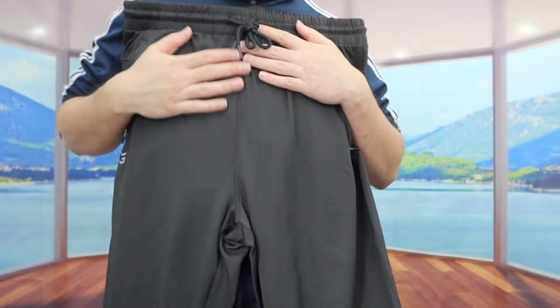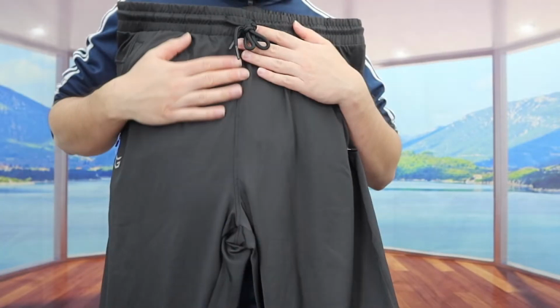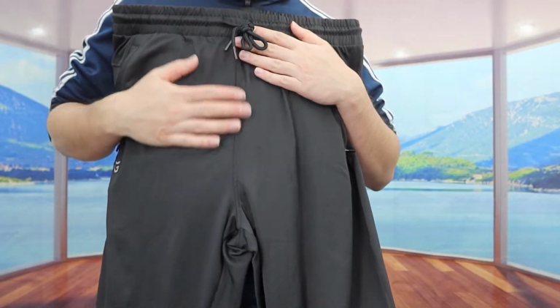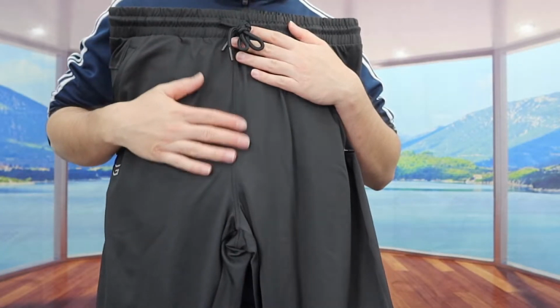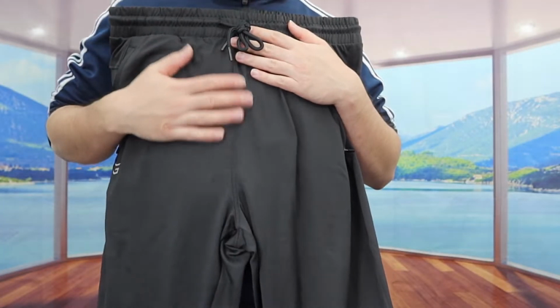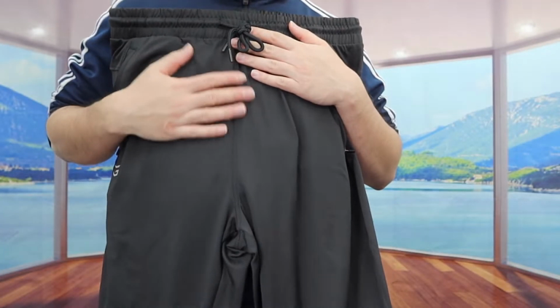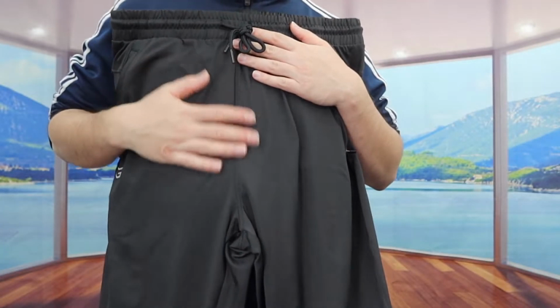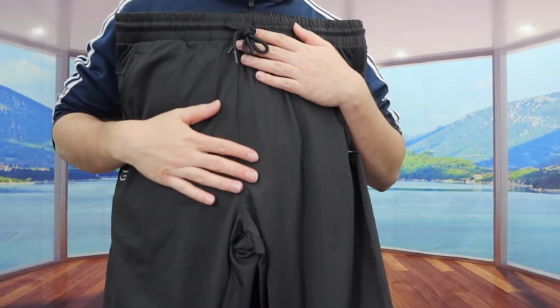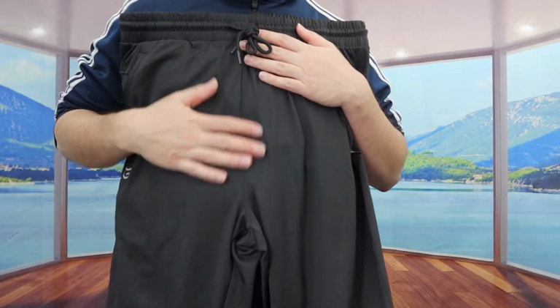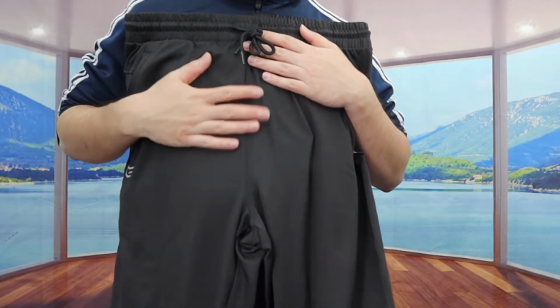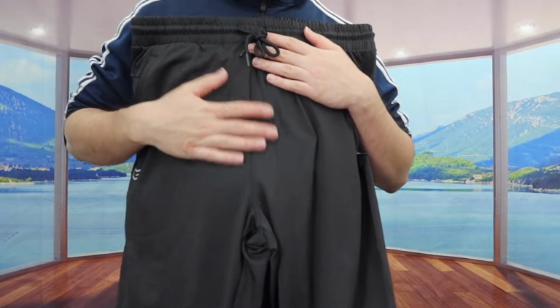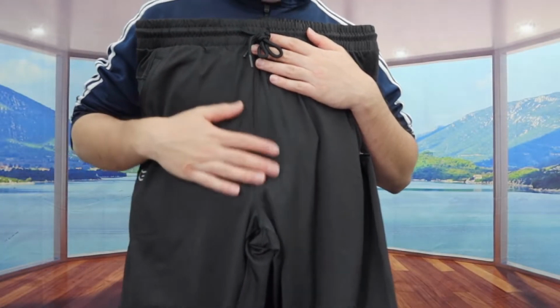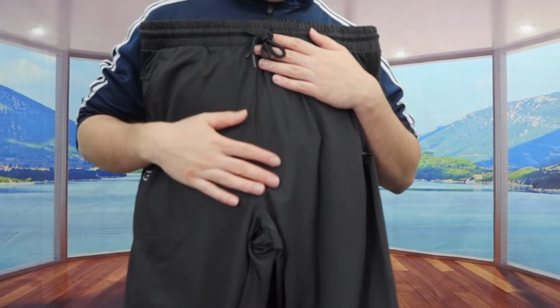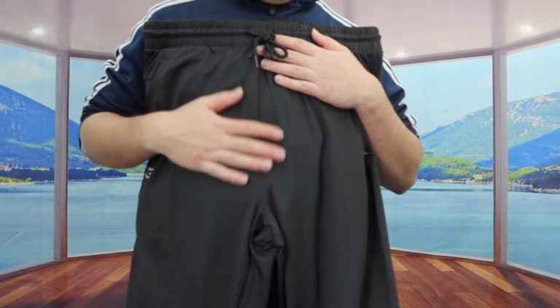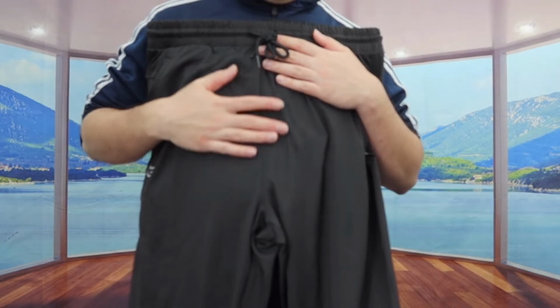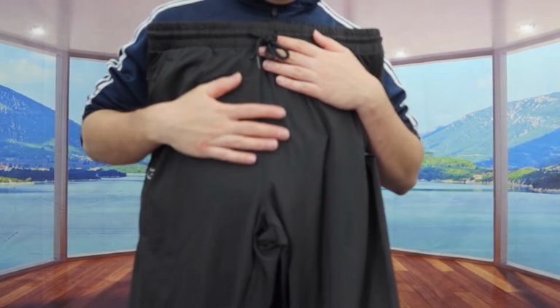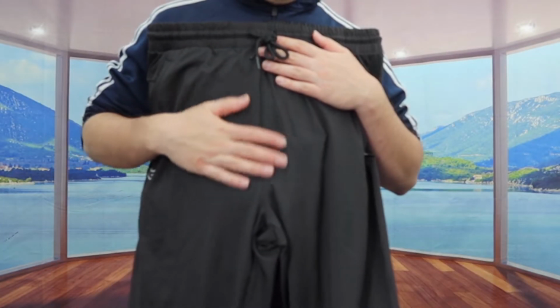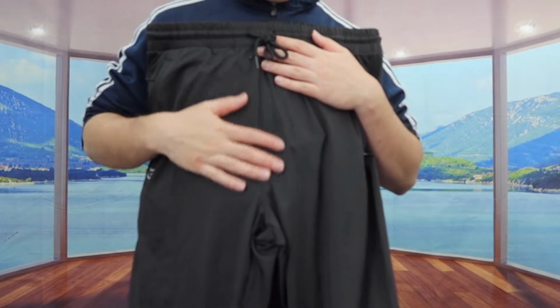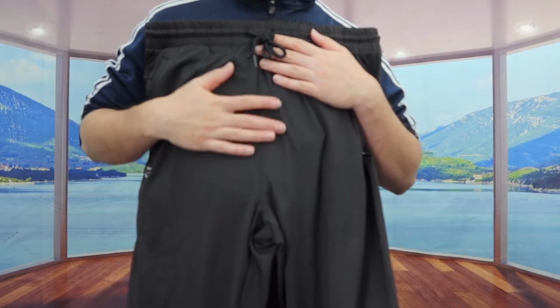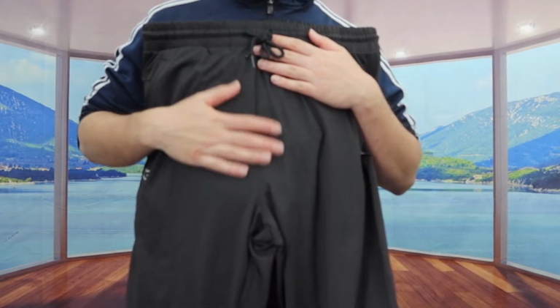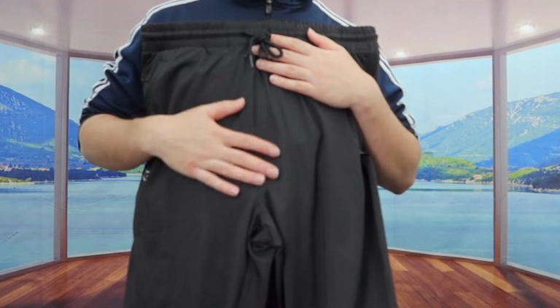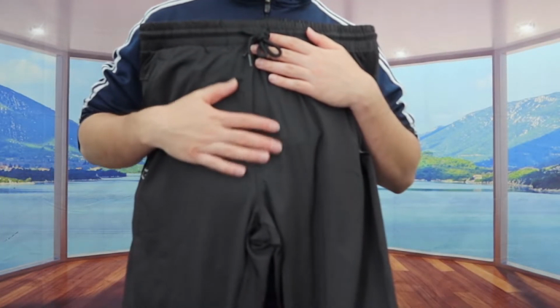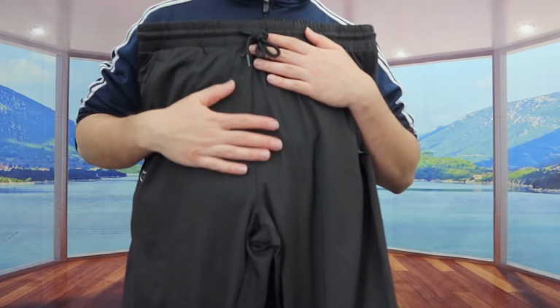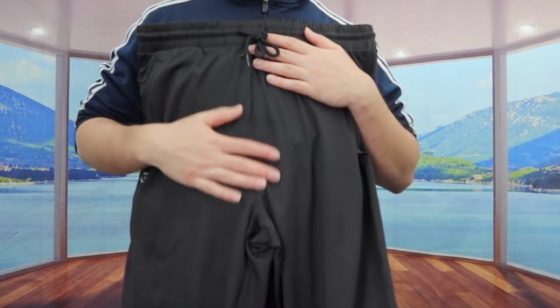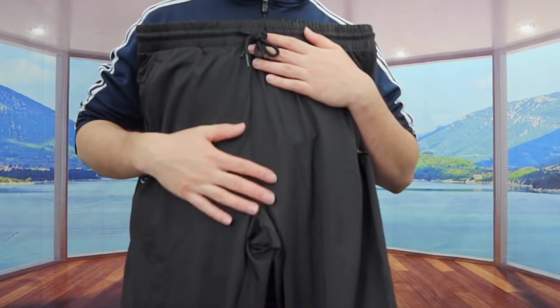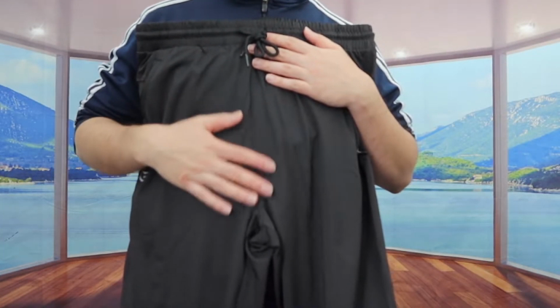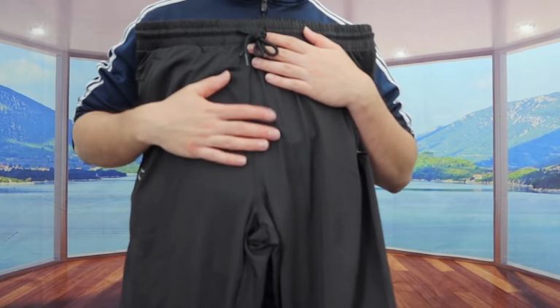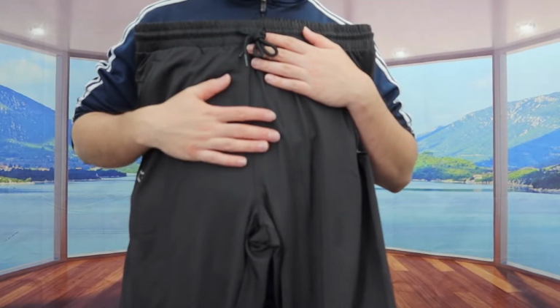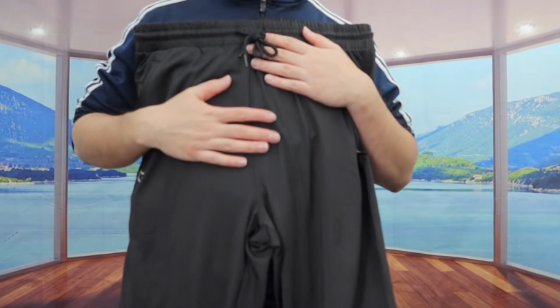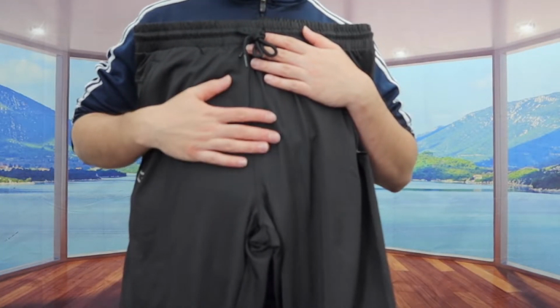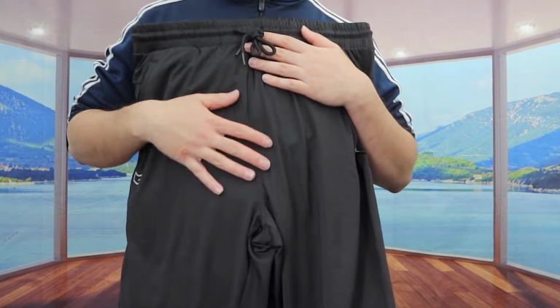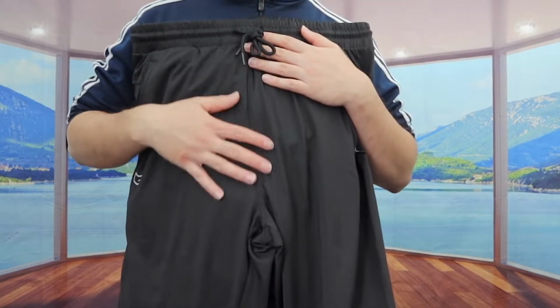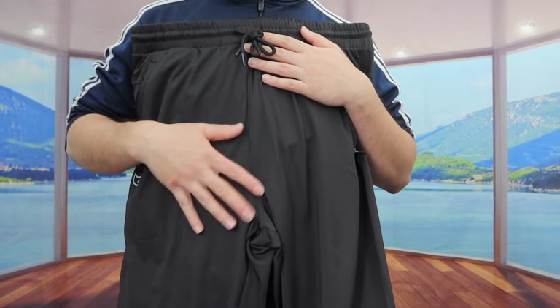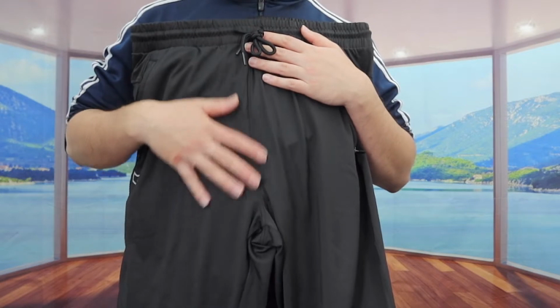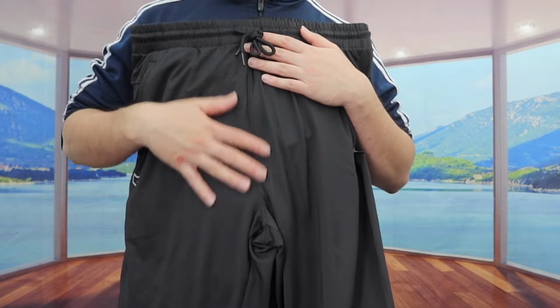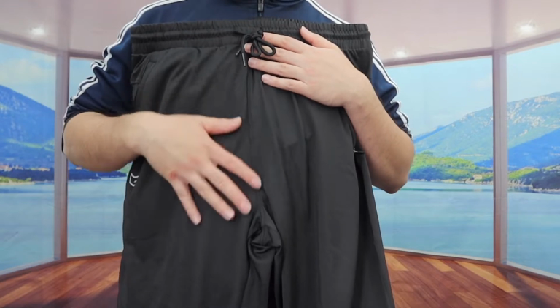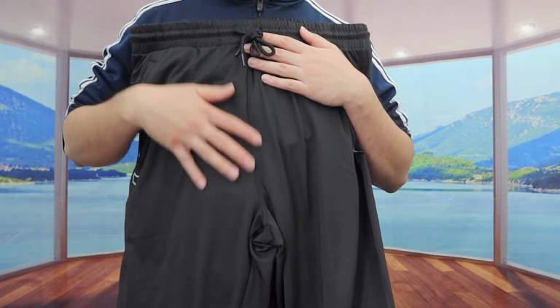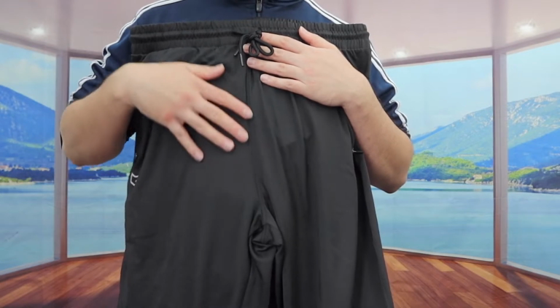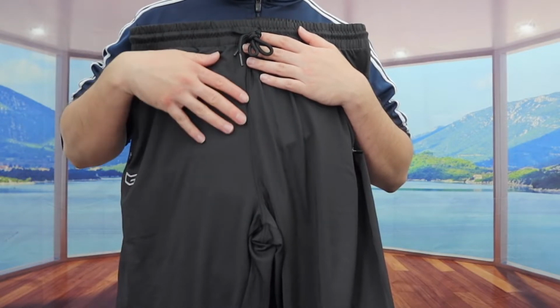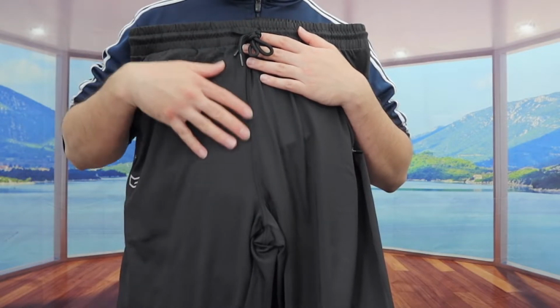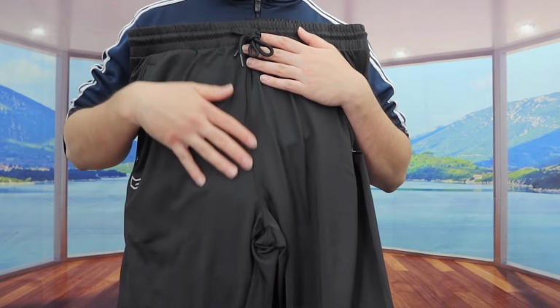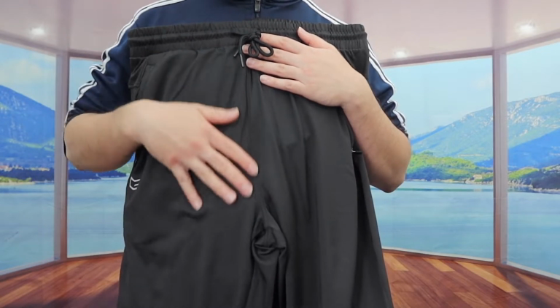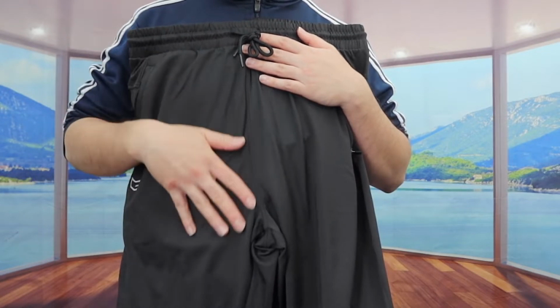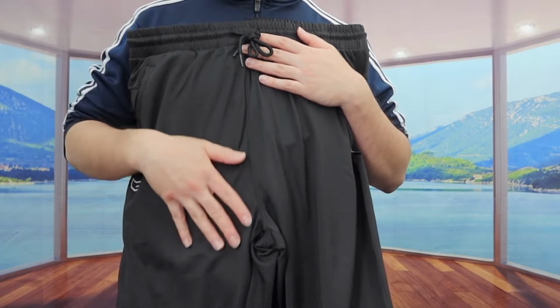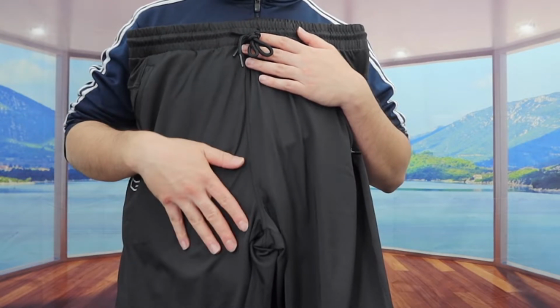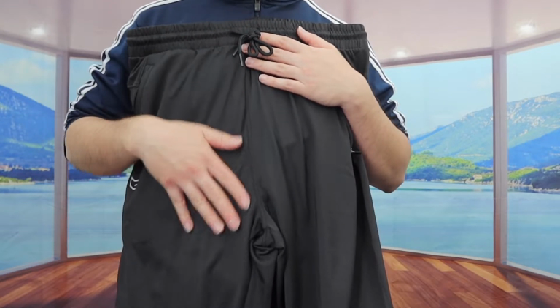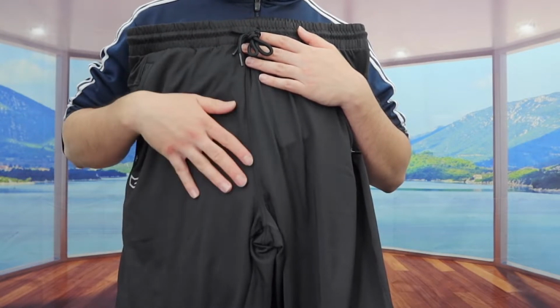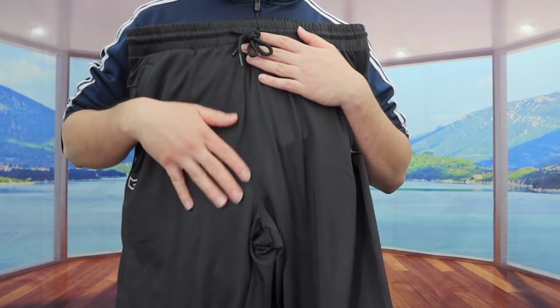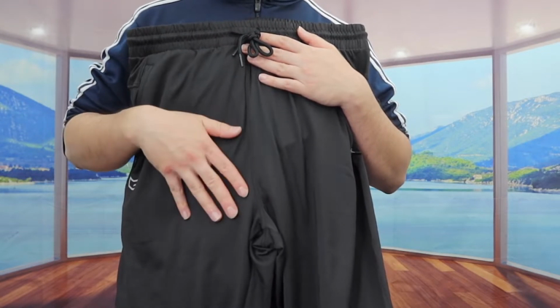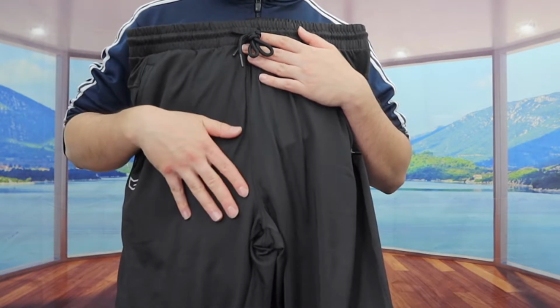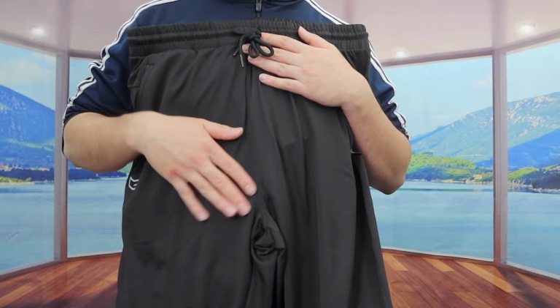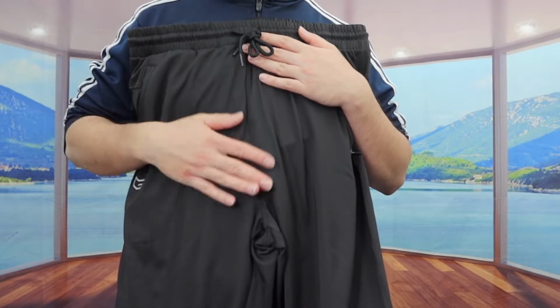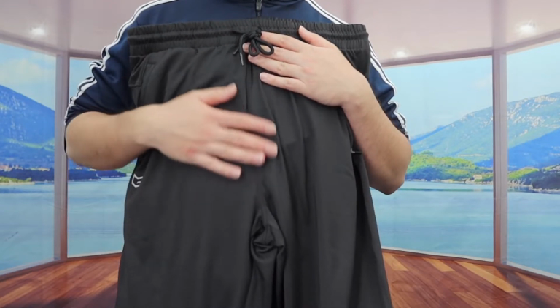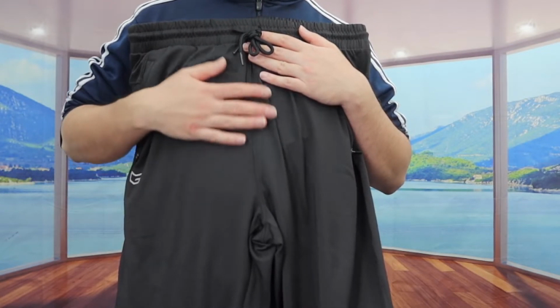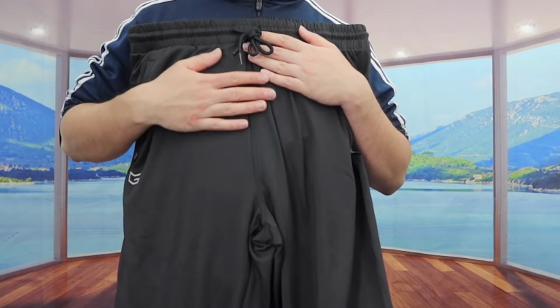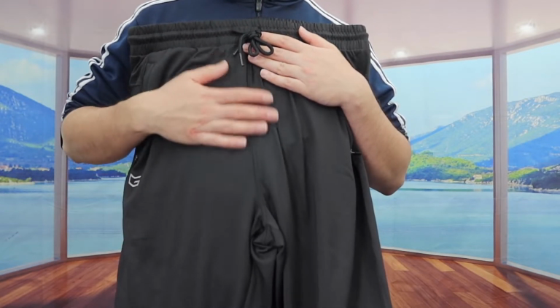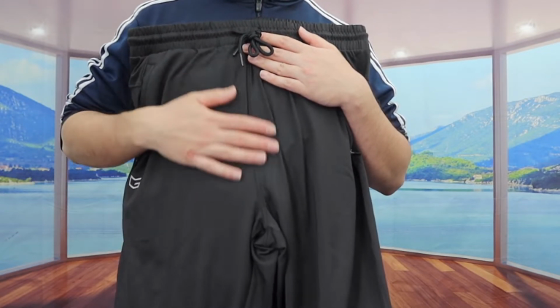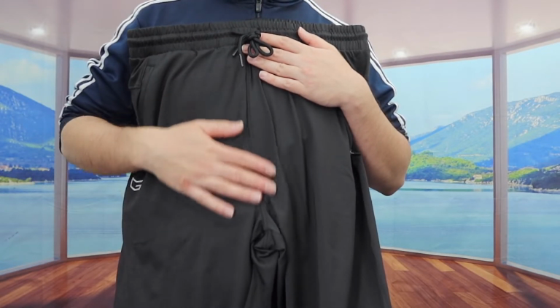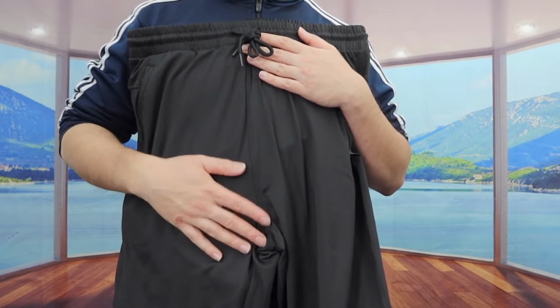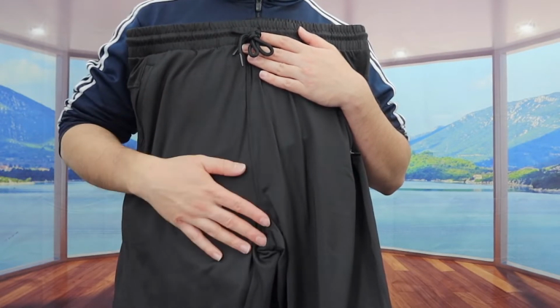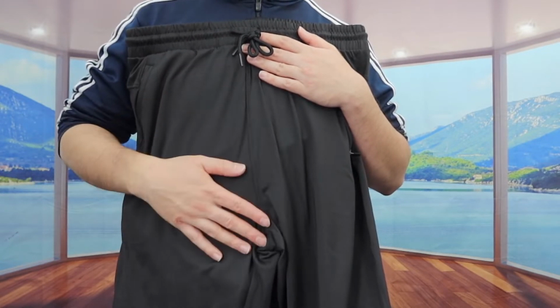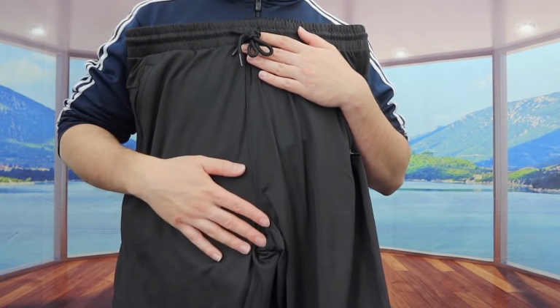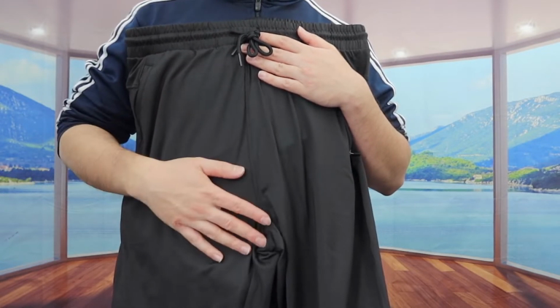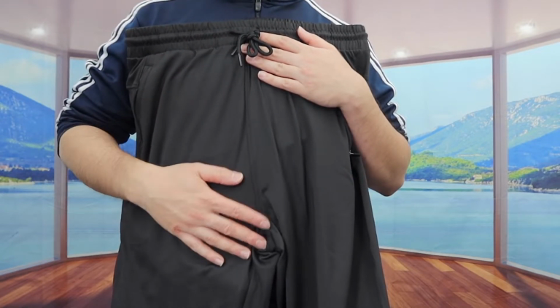And when you guys do feel the material on here, it definitely feels pretty nice. It does give you guys a very soft kind of feeling, but also smooth as well.